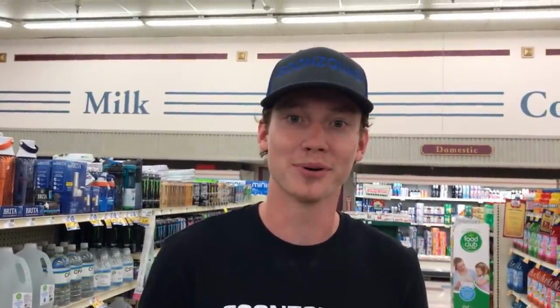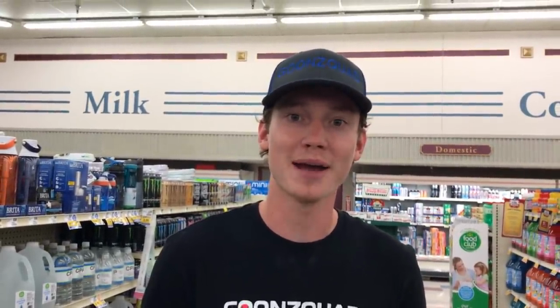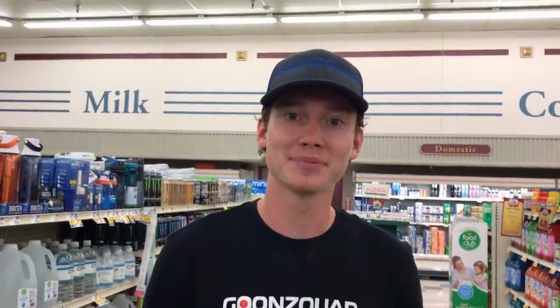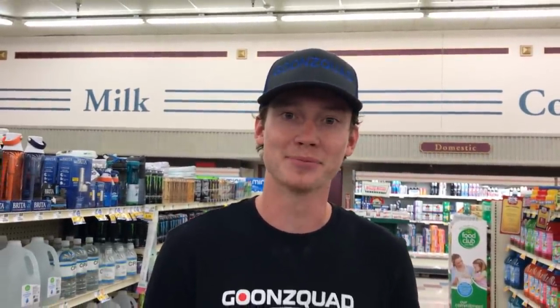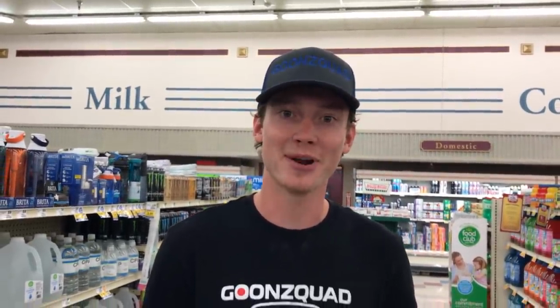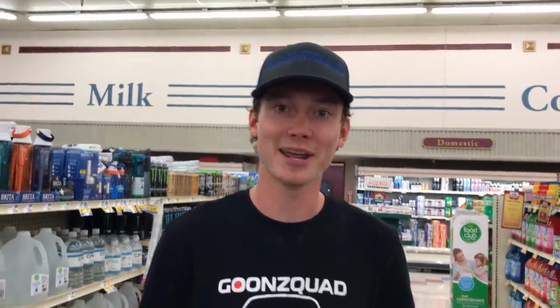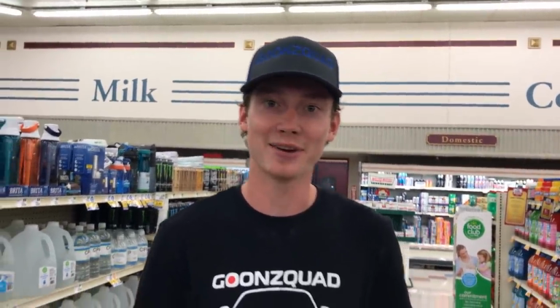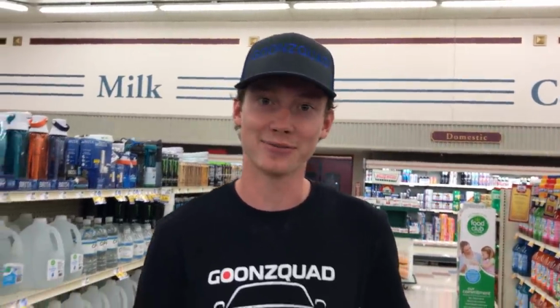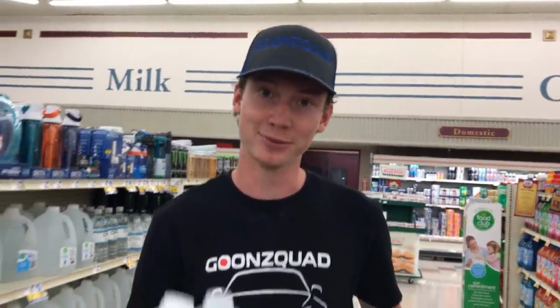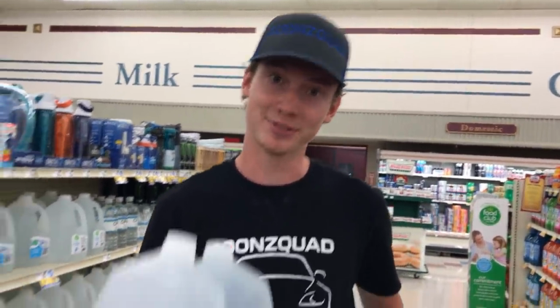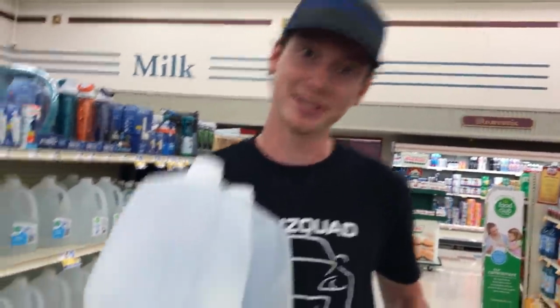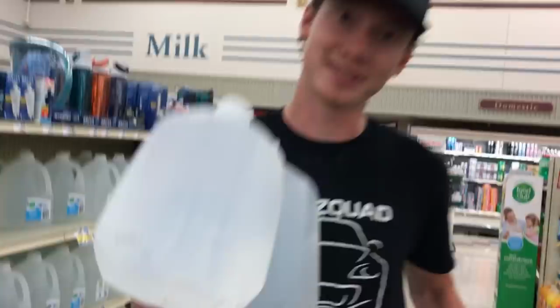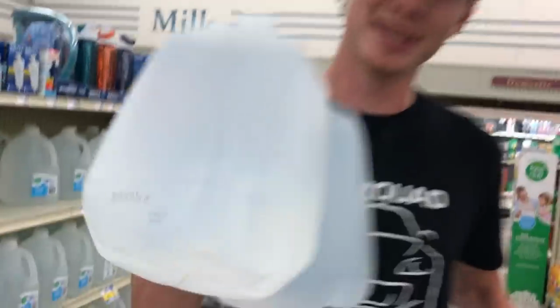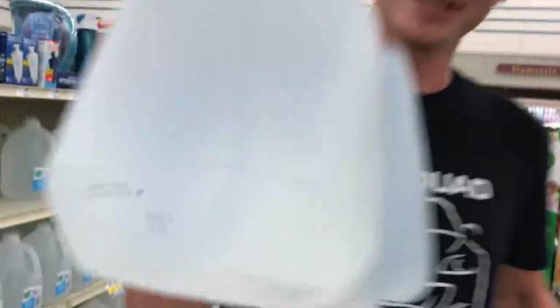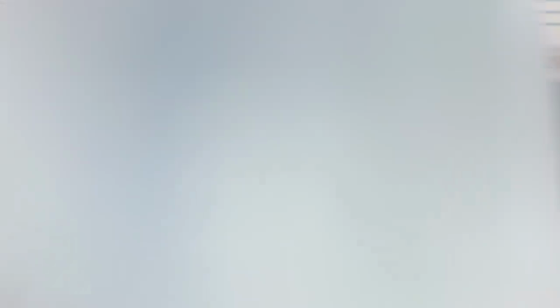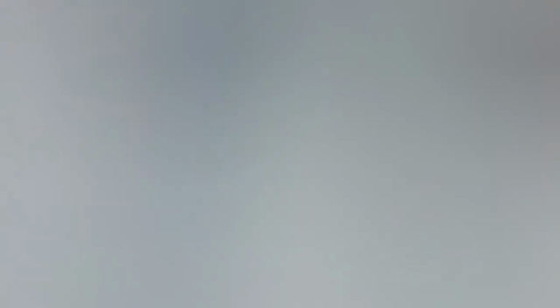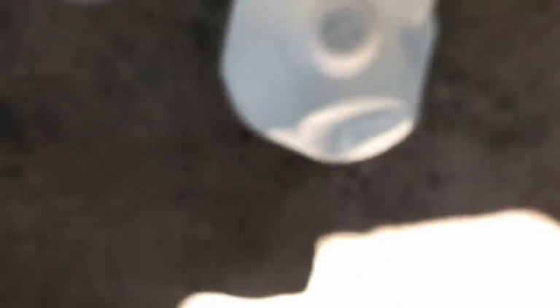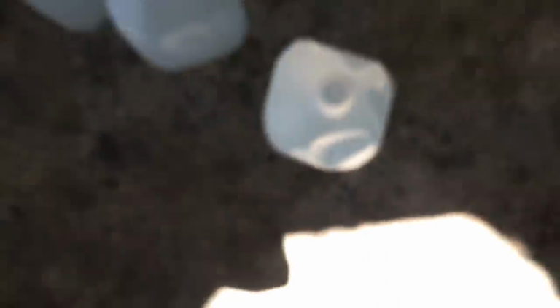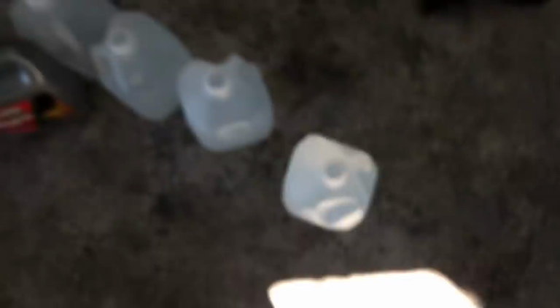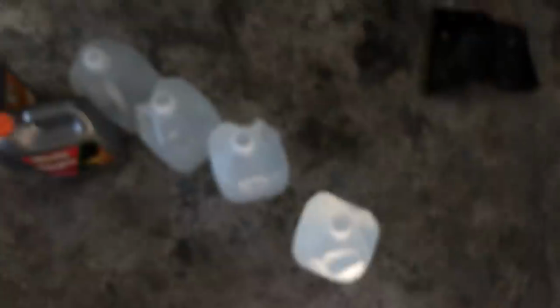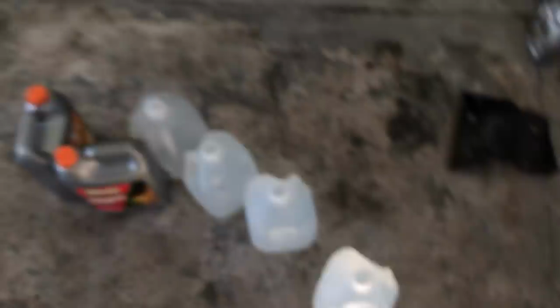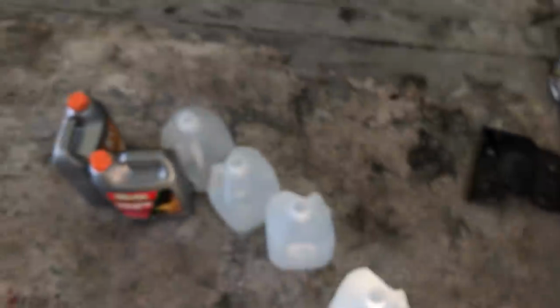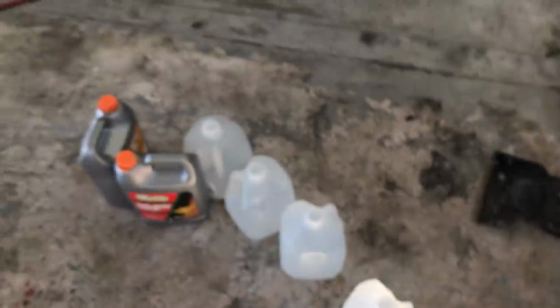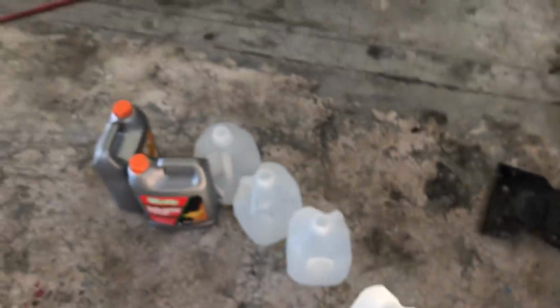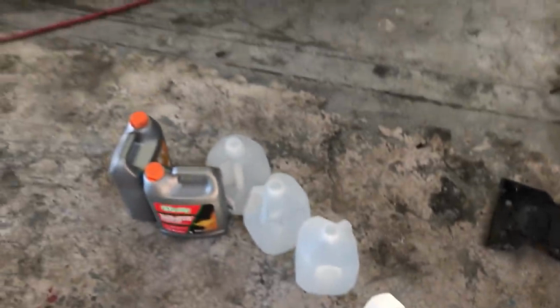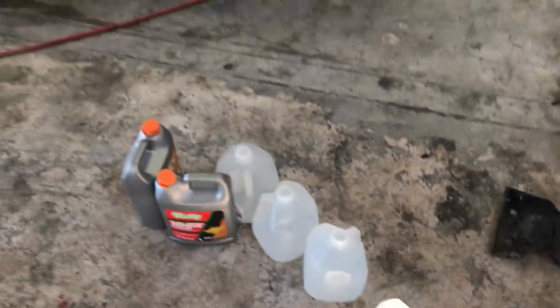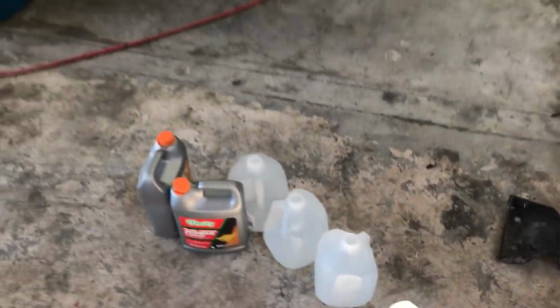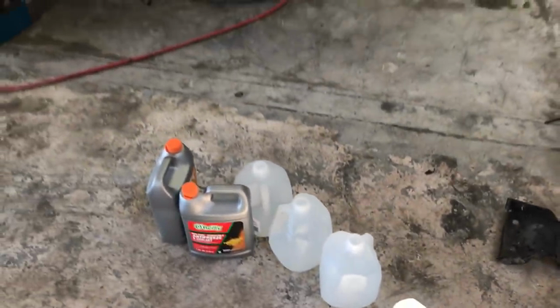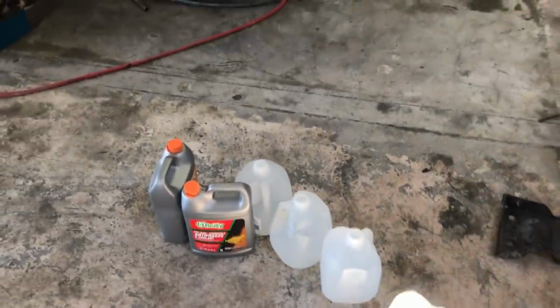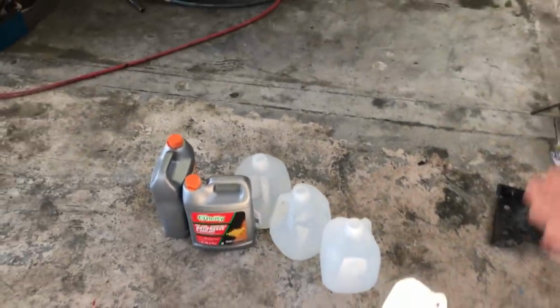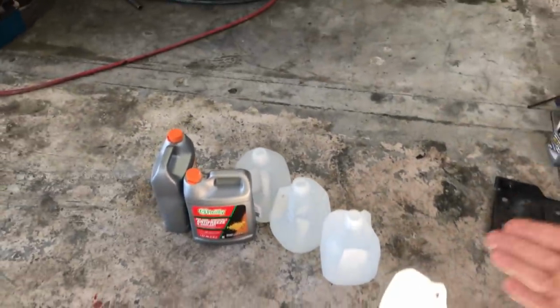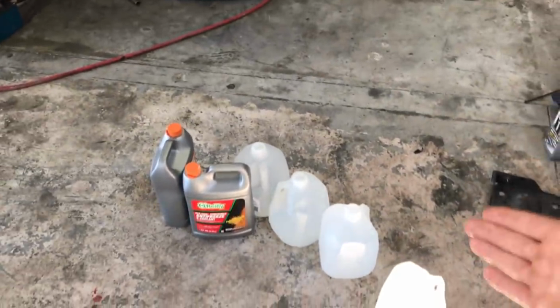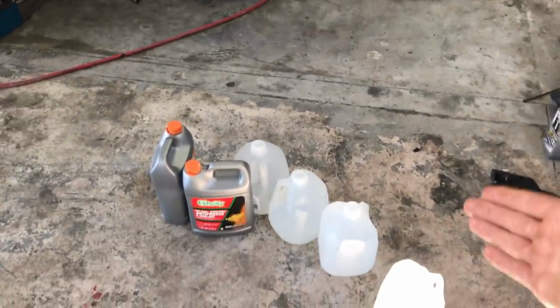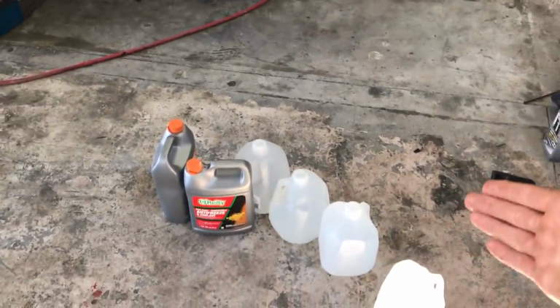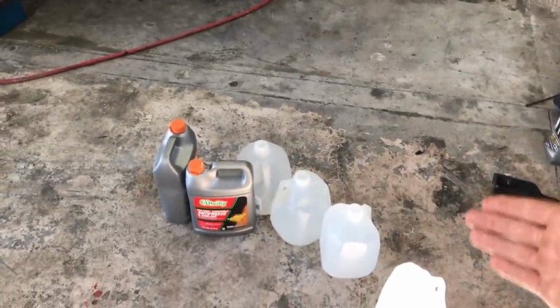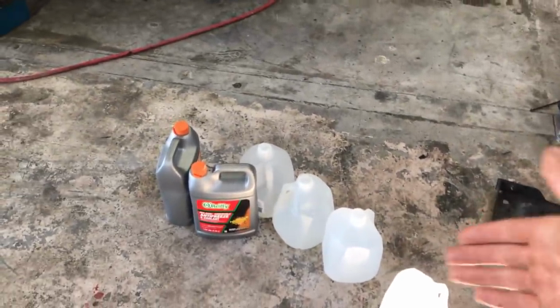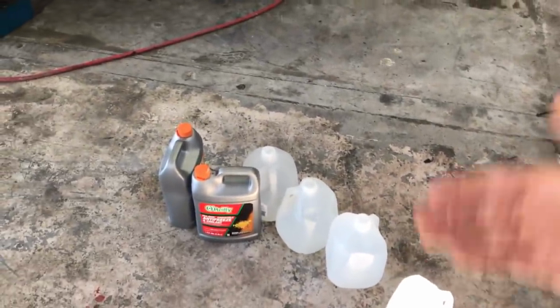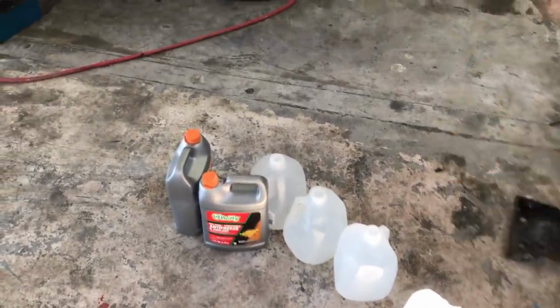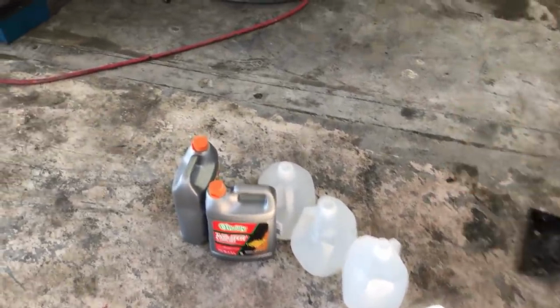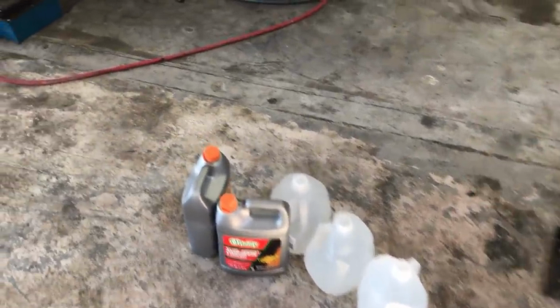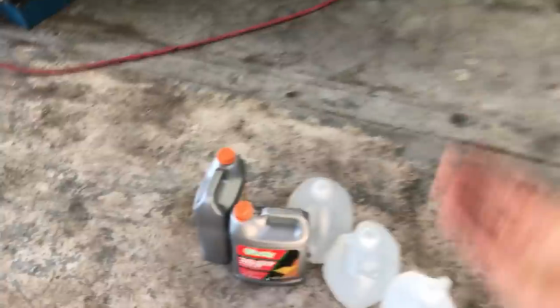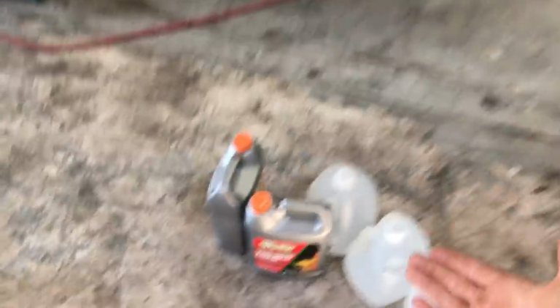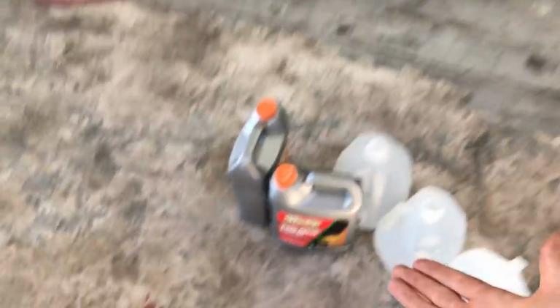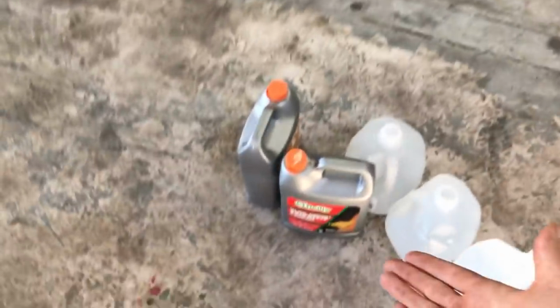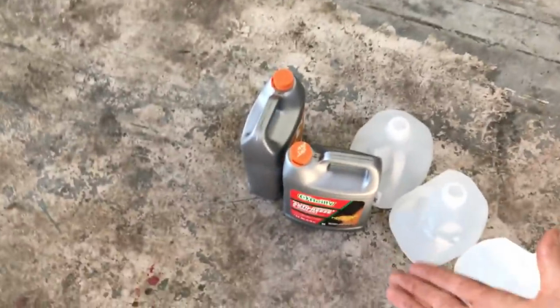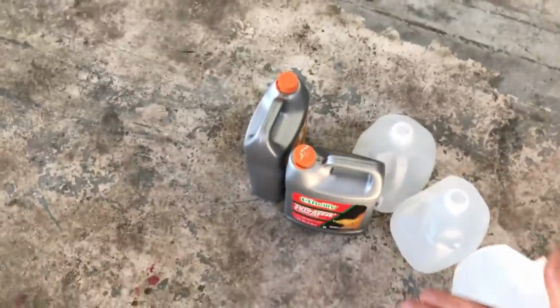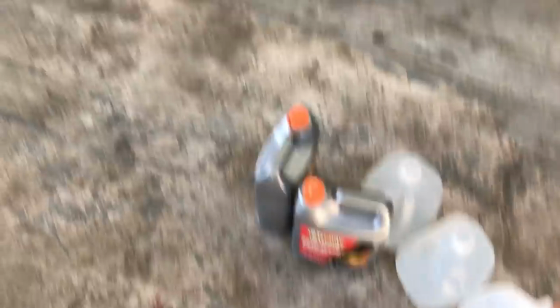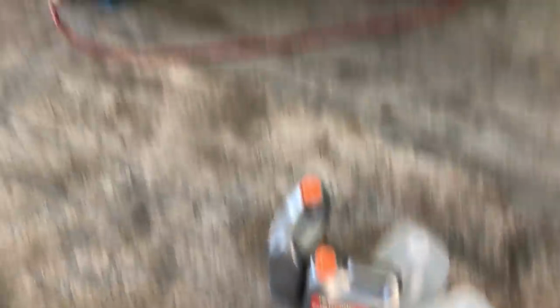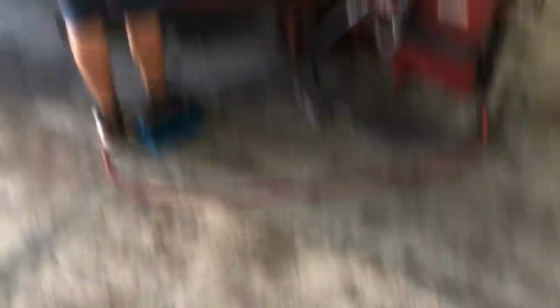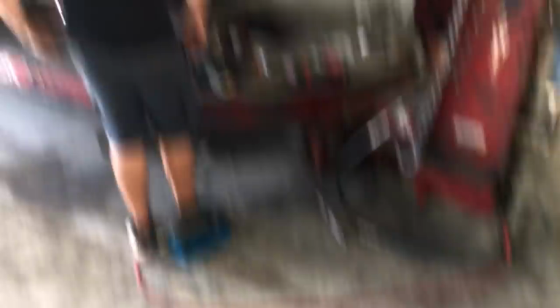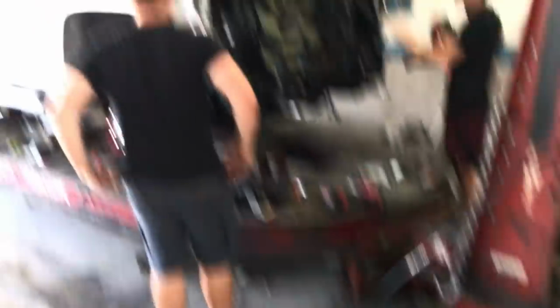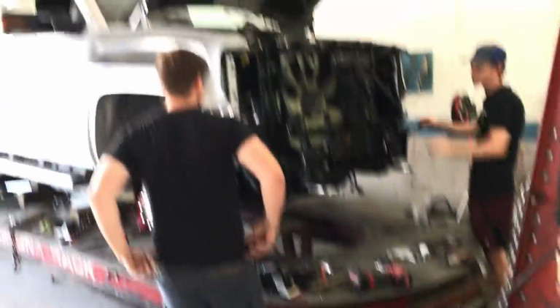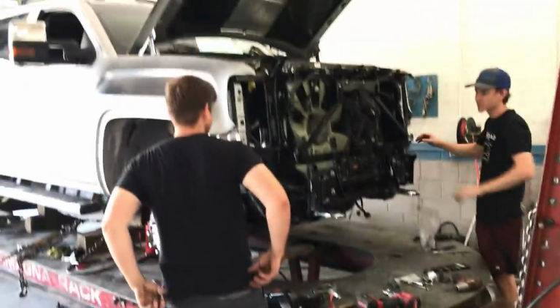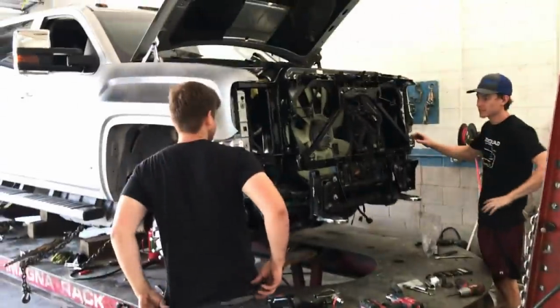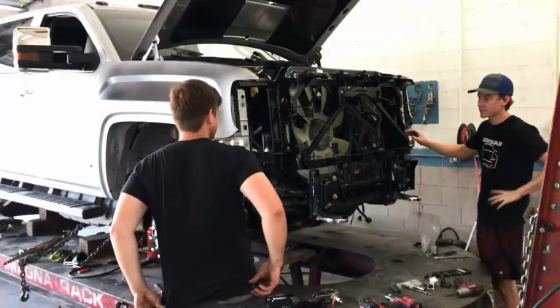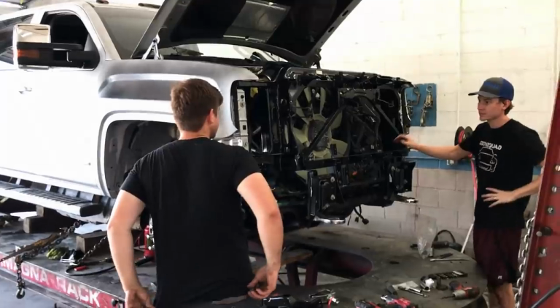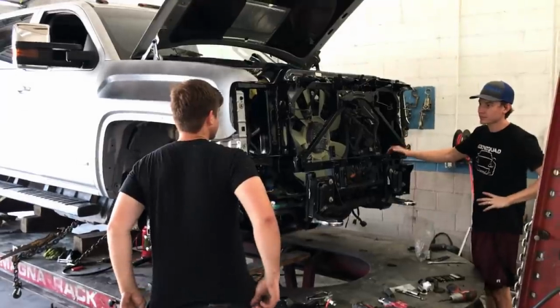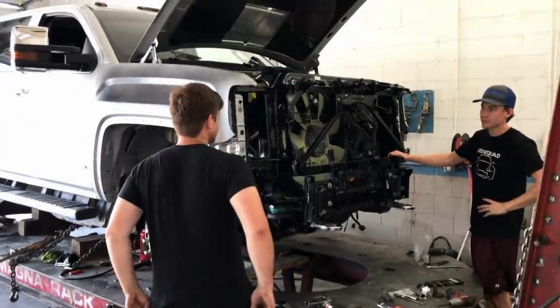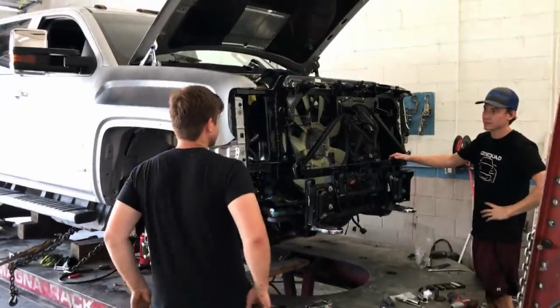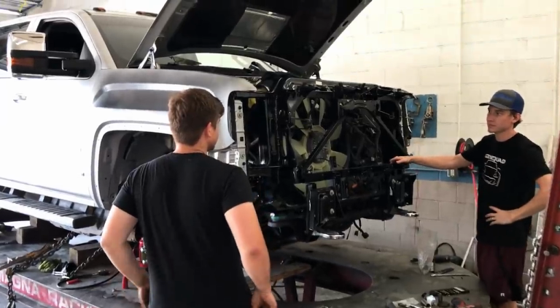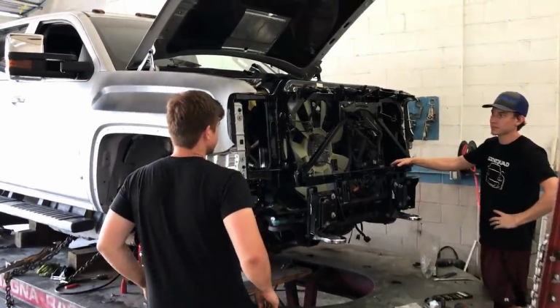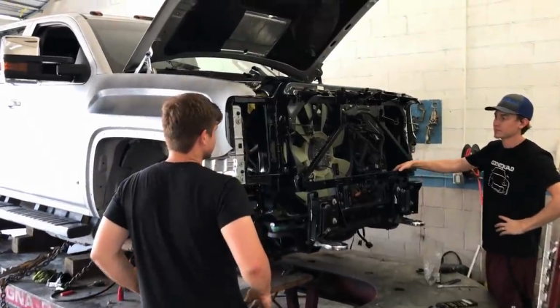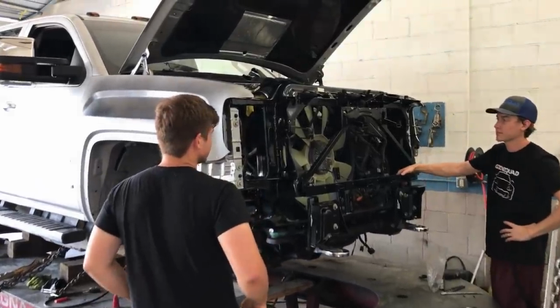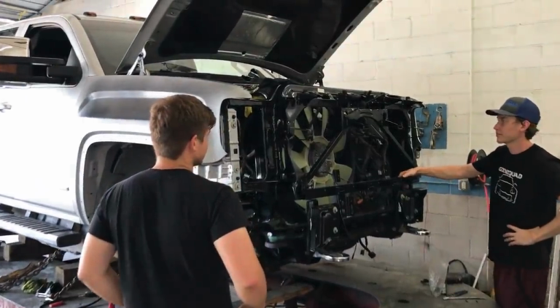All right, we are back — we got our distilled water and our antifreeze. Now let's go ahead and put that front end back together.